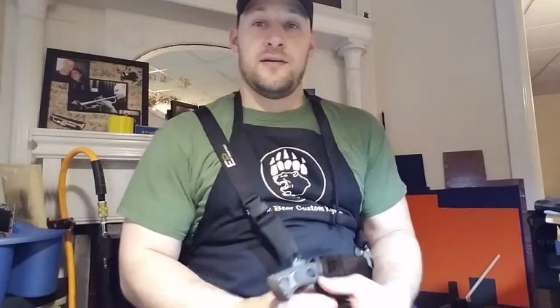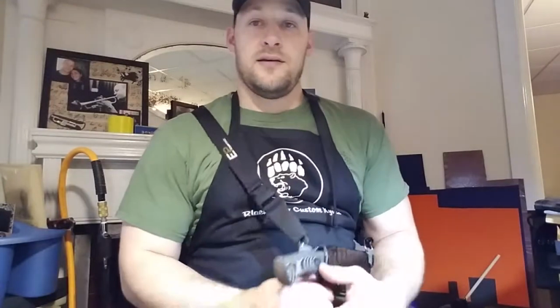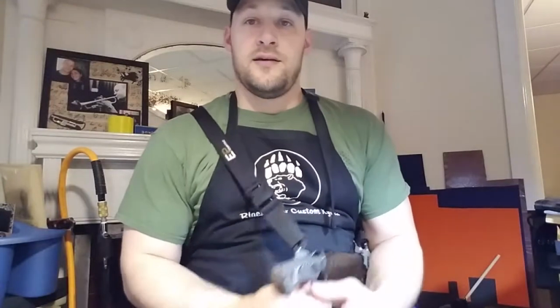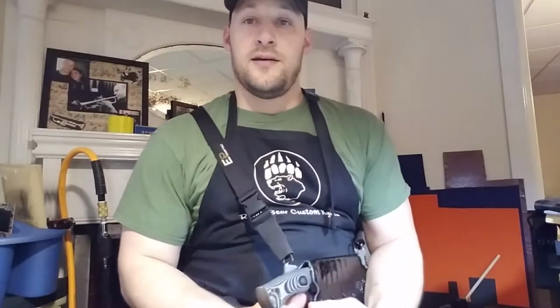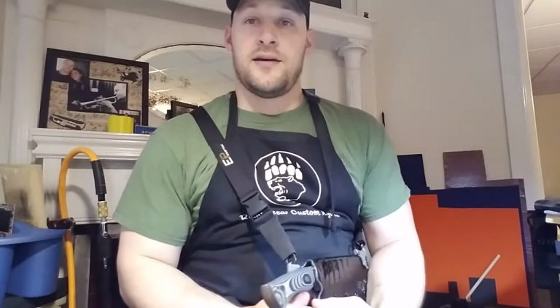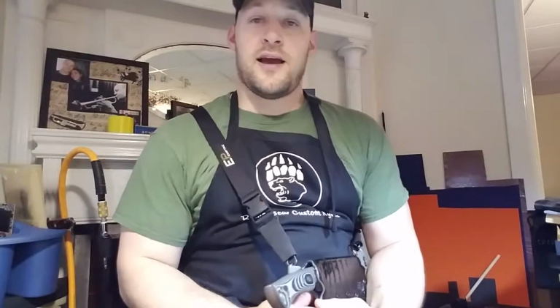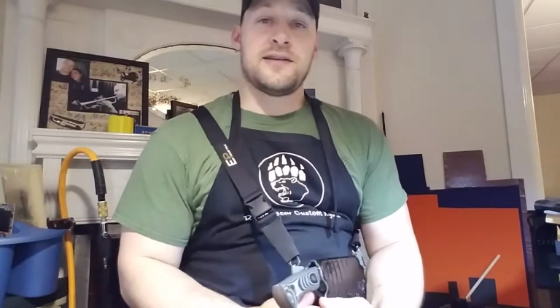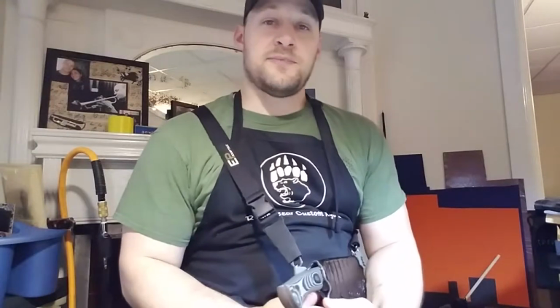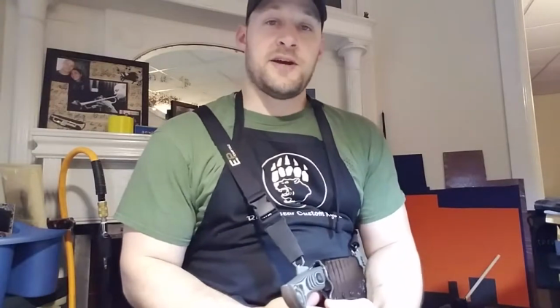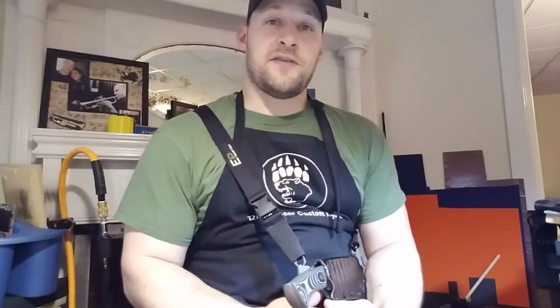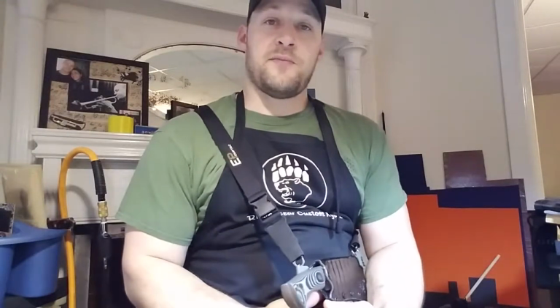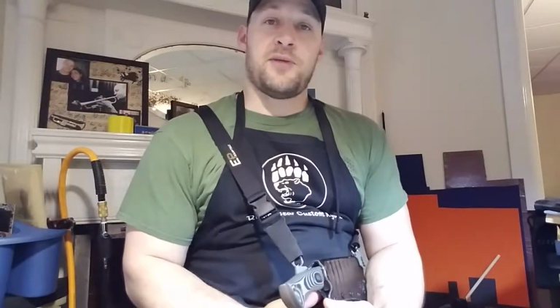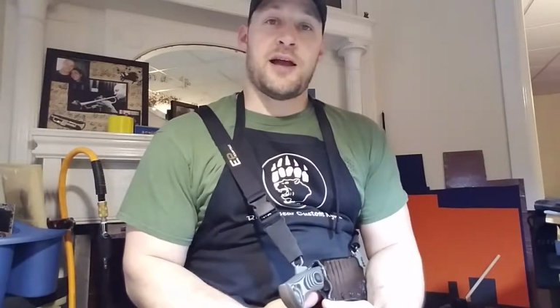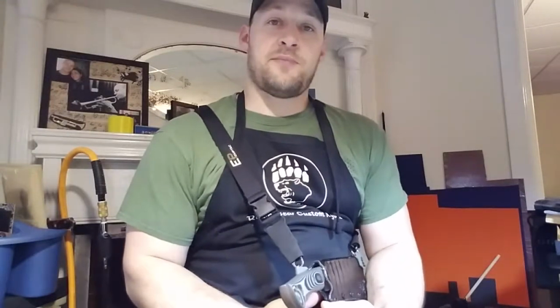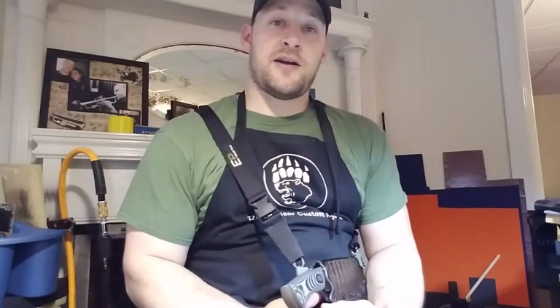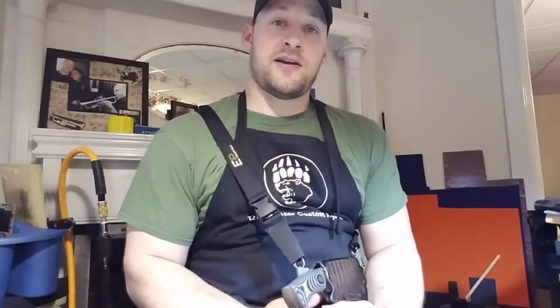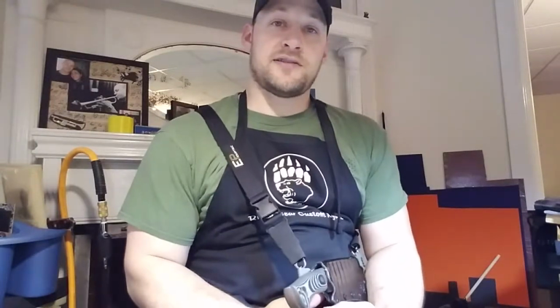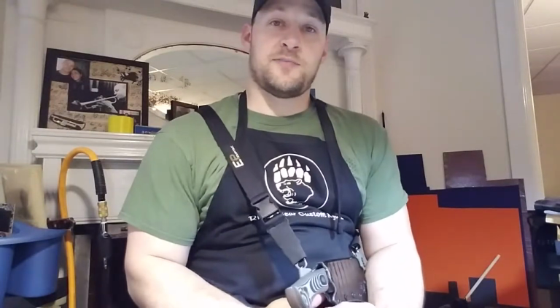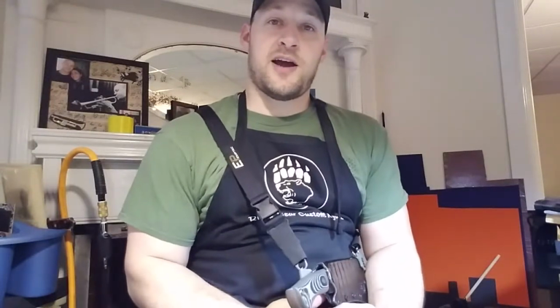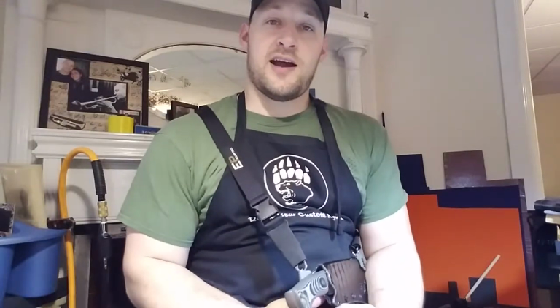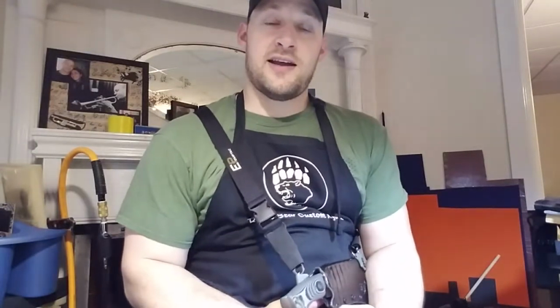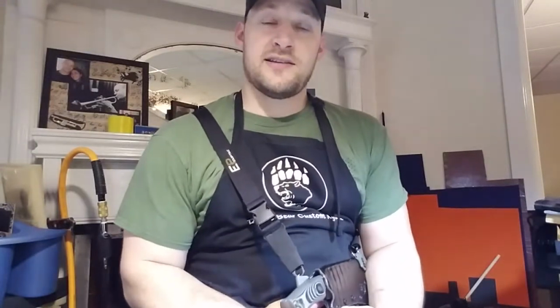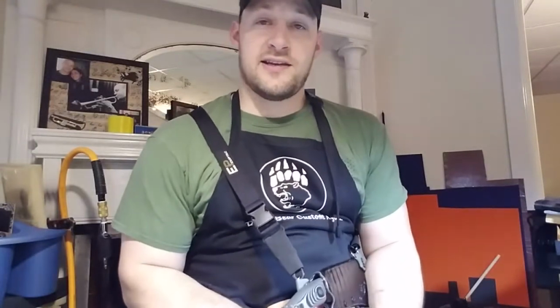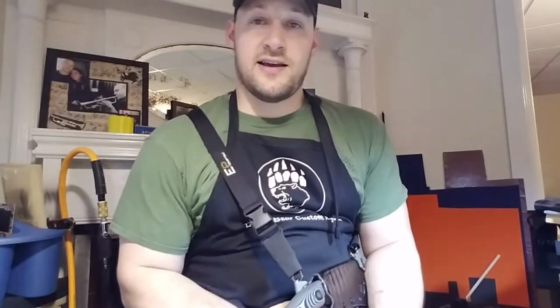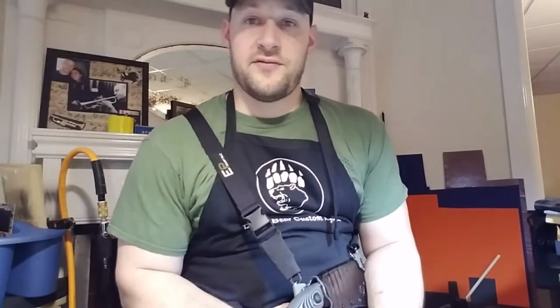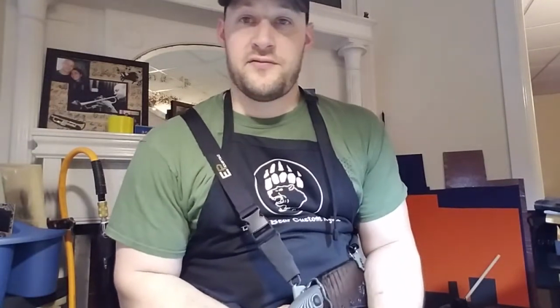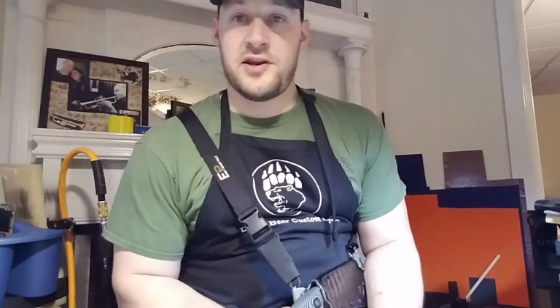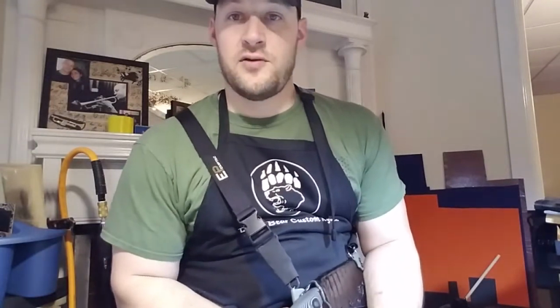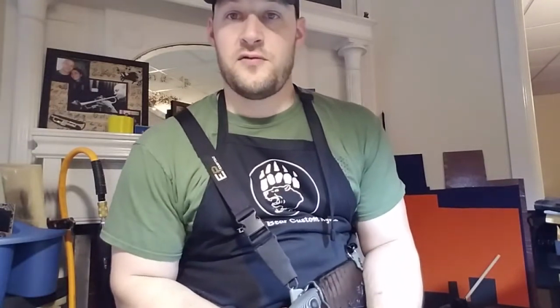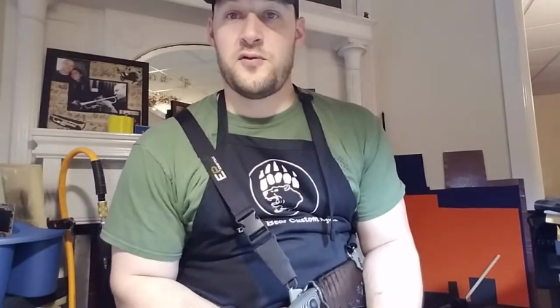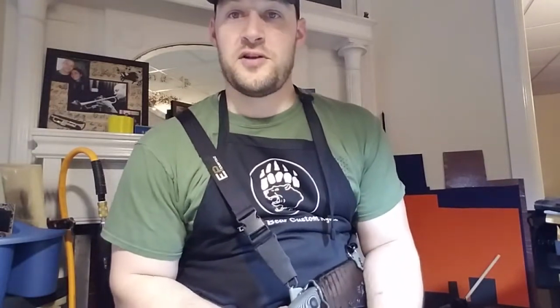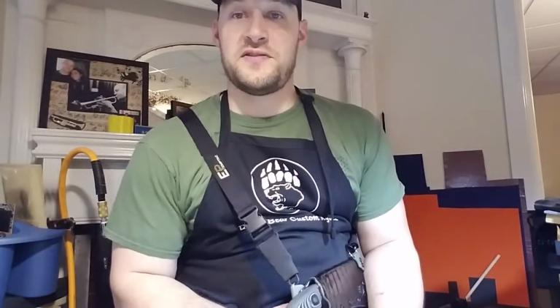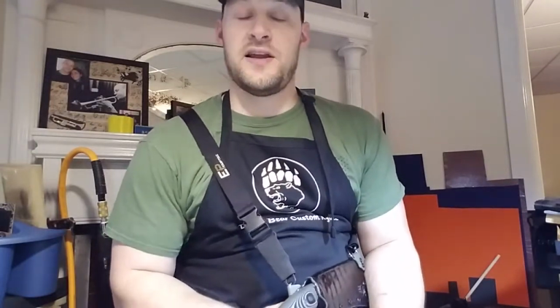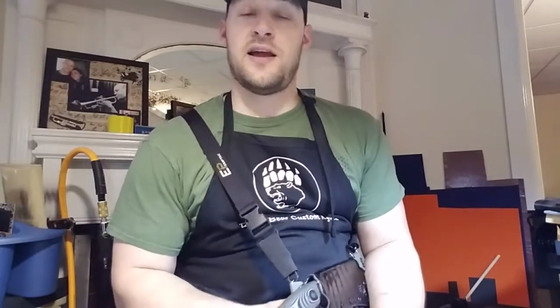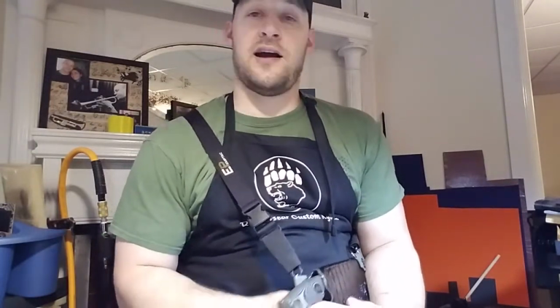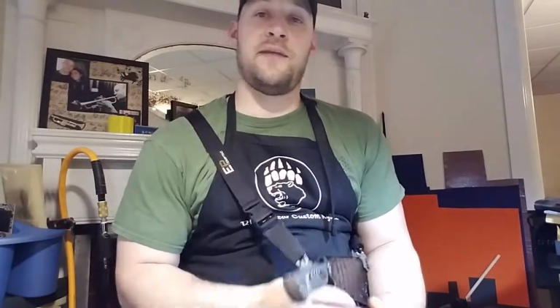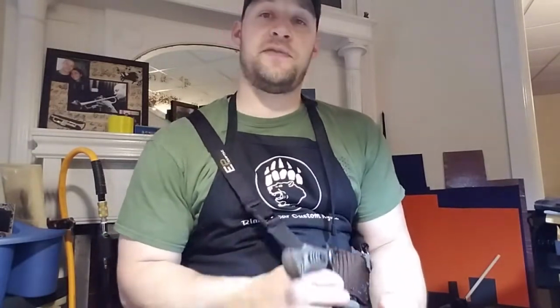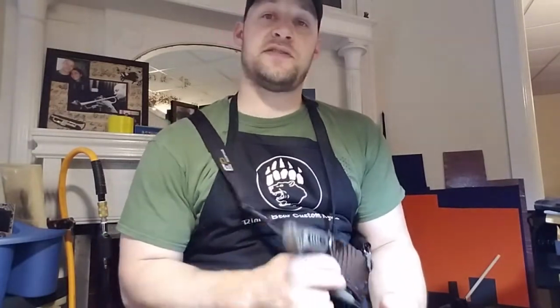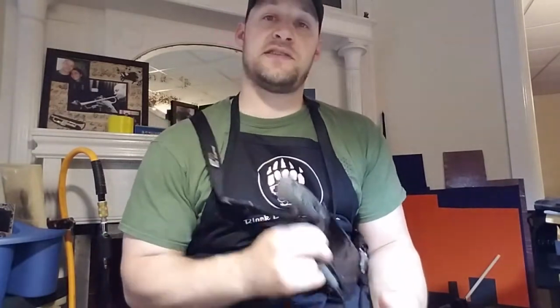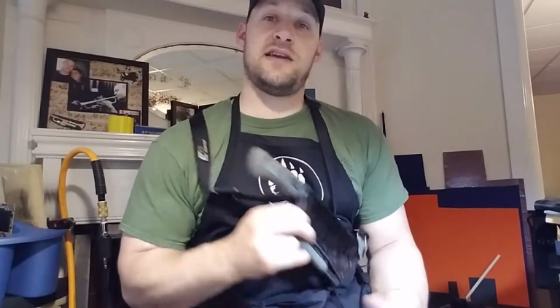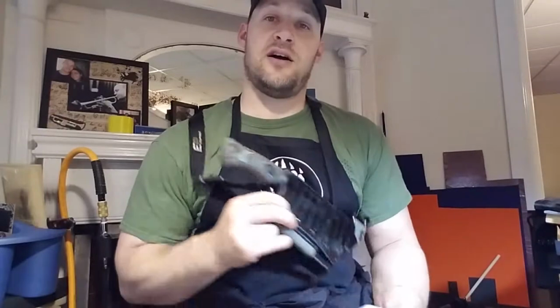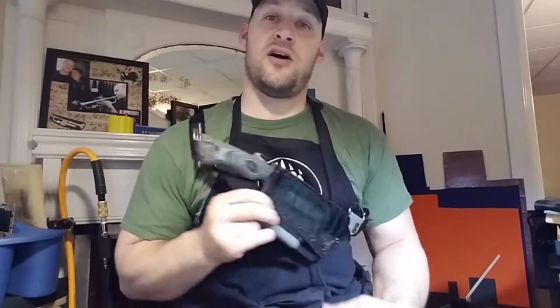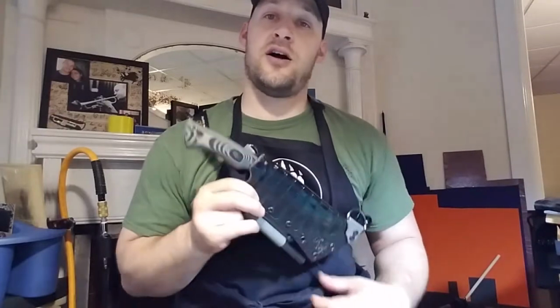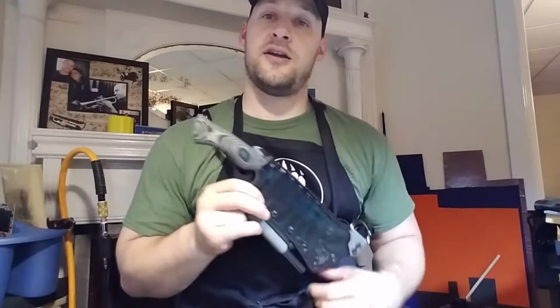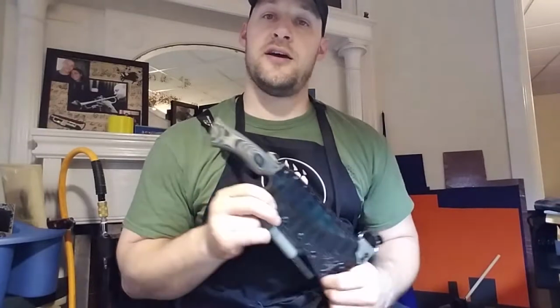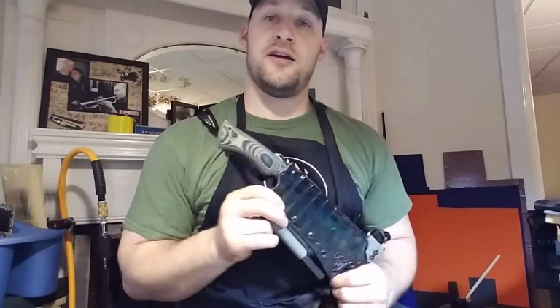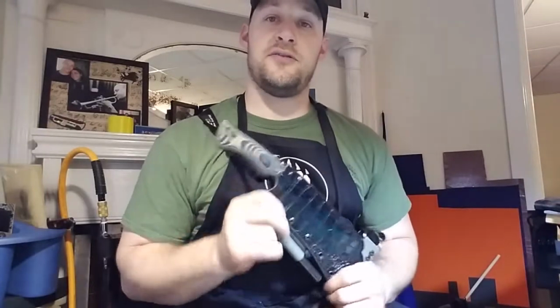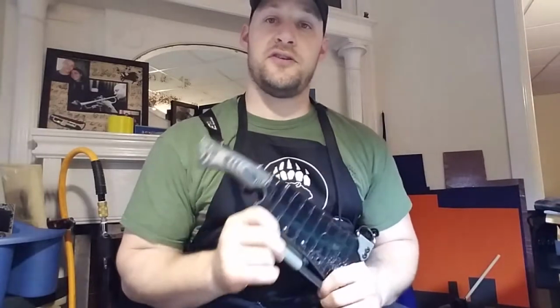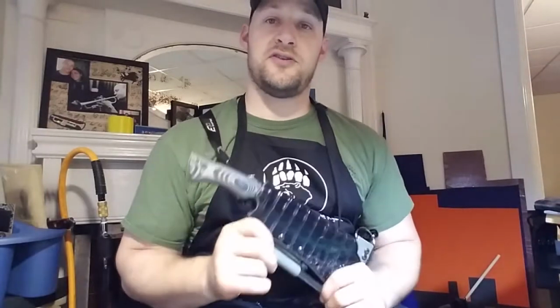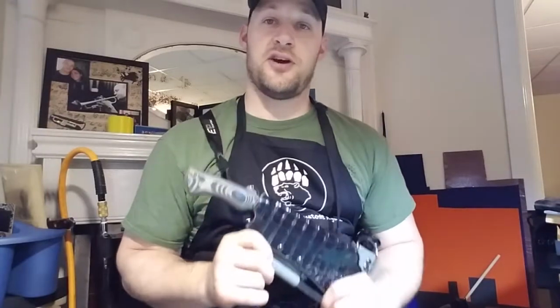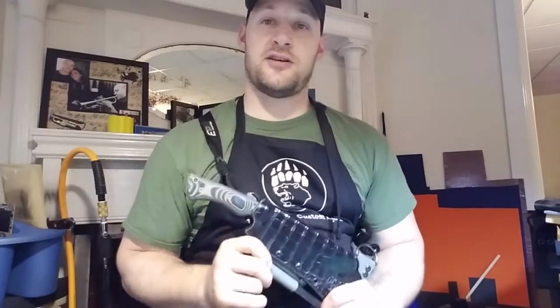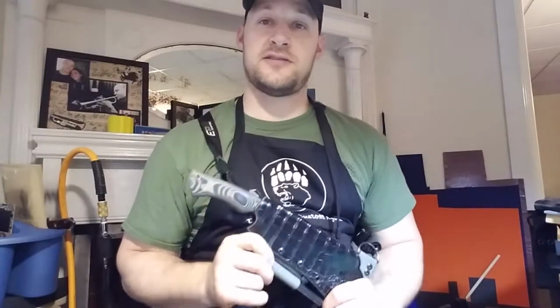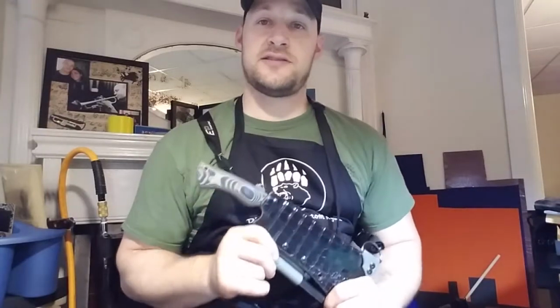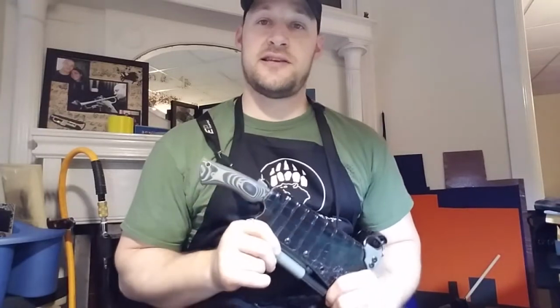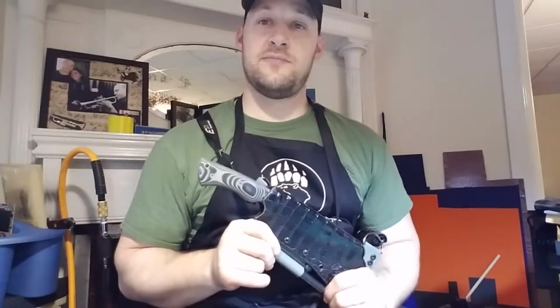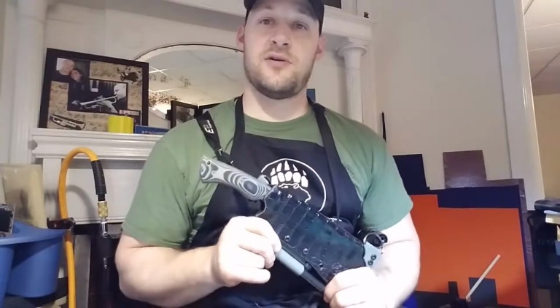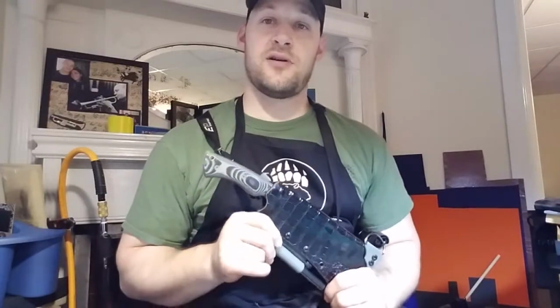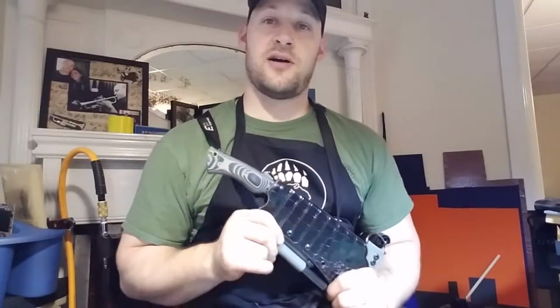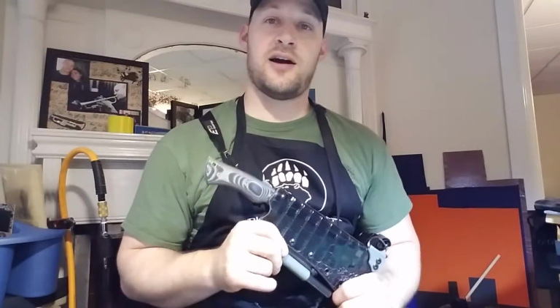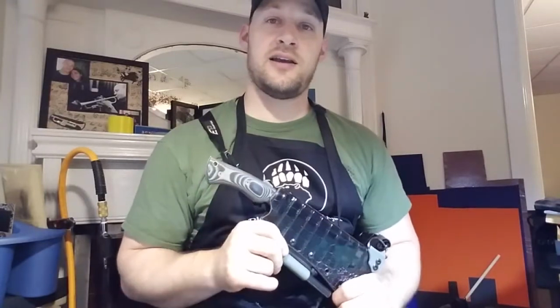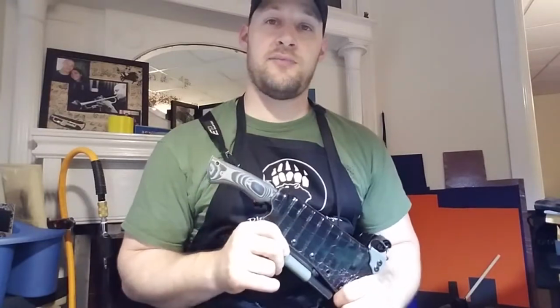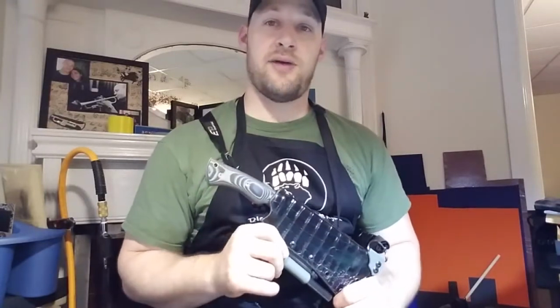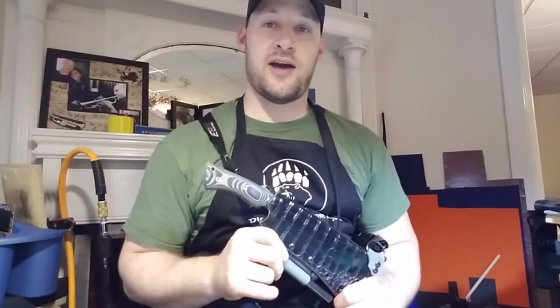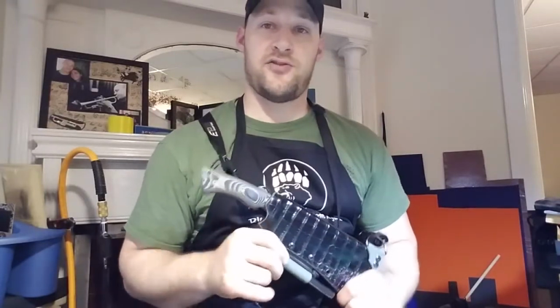Hey guys, Micah from Black Bear Custom Kydex. I have a video for you today on the Dark Timber Honey Badger.